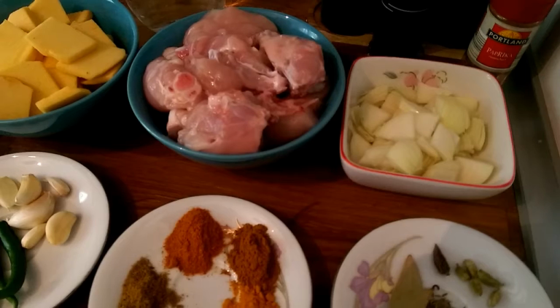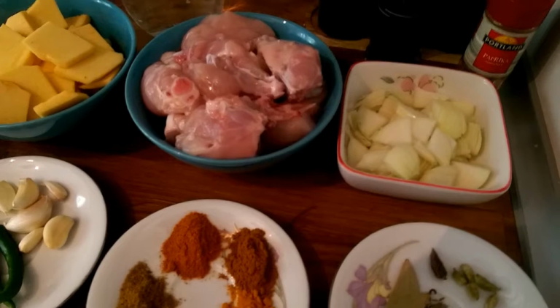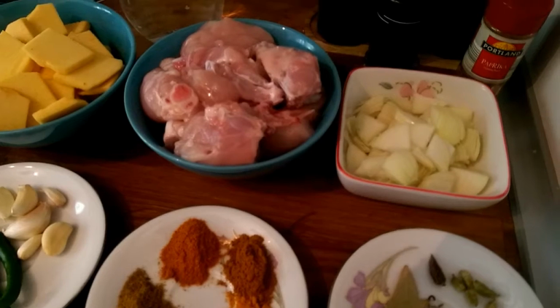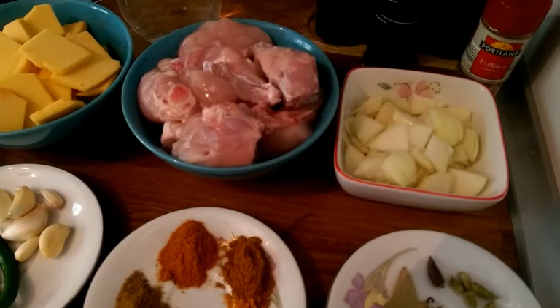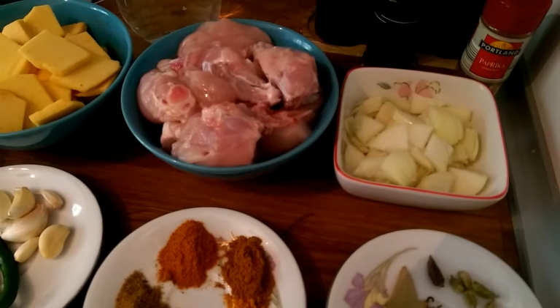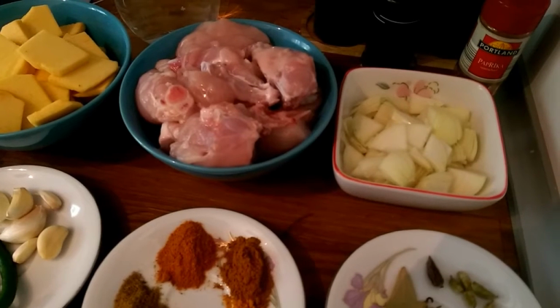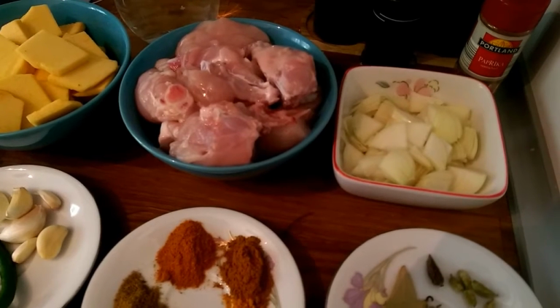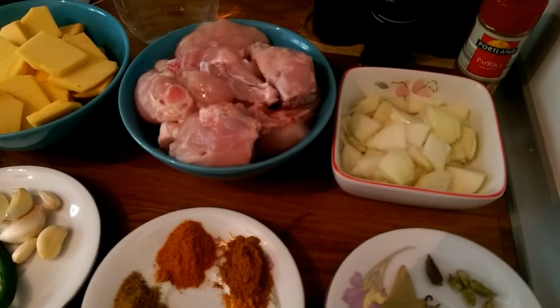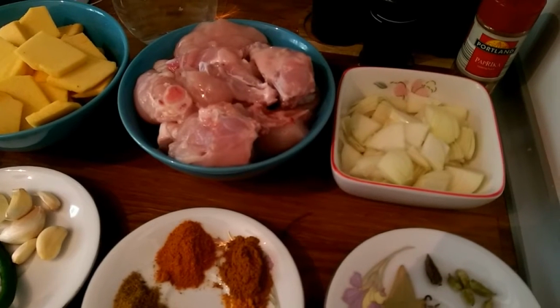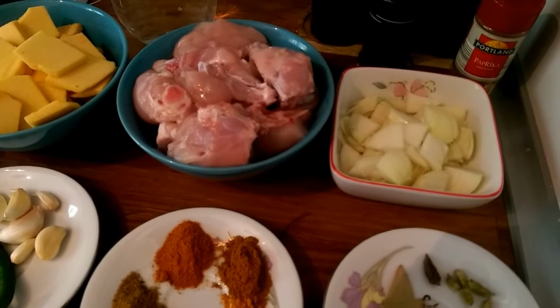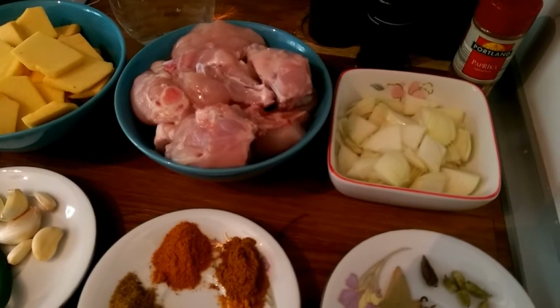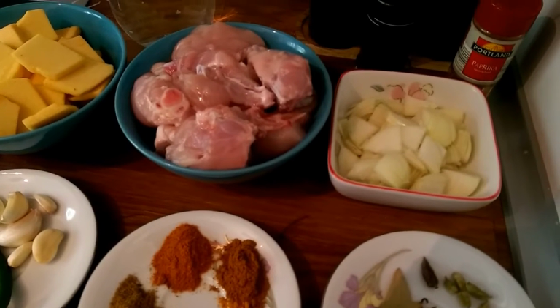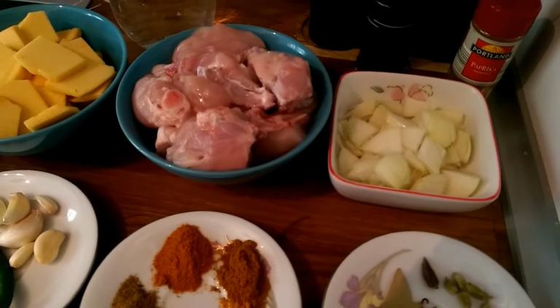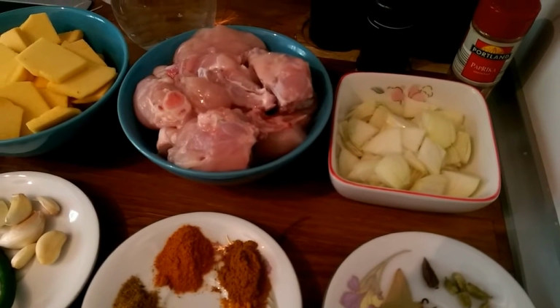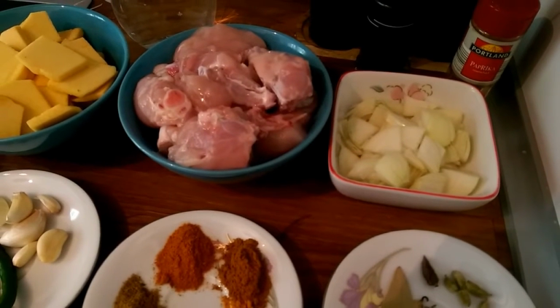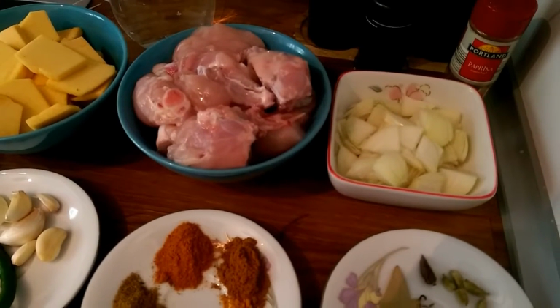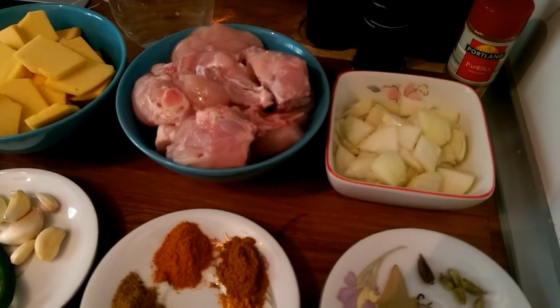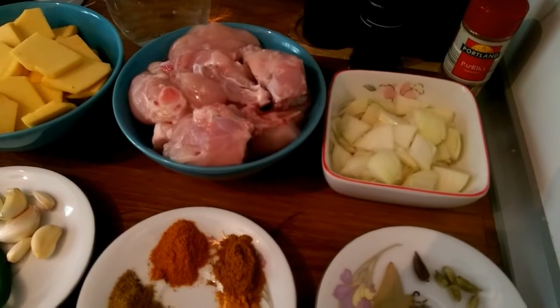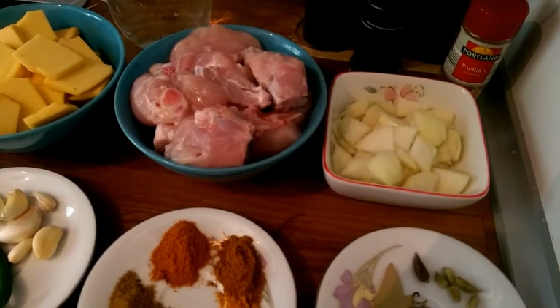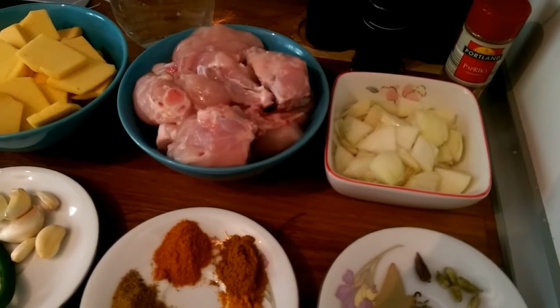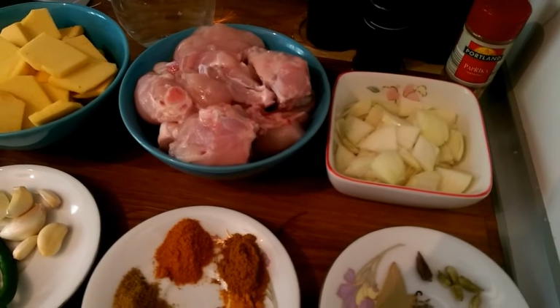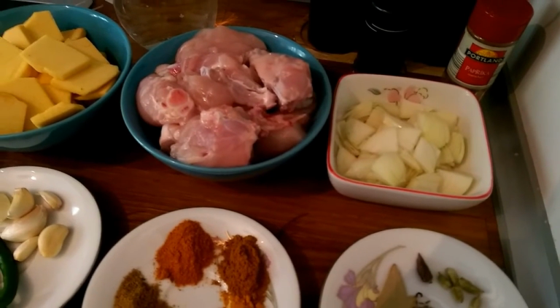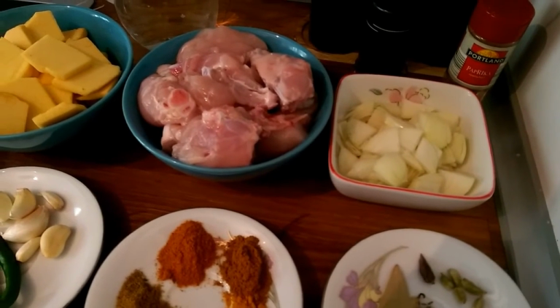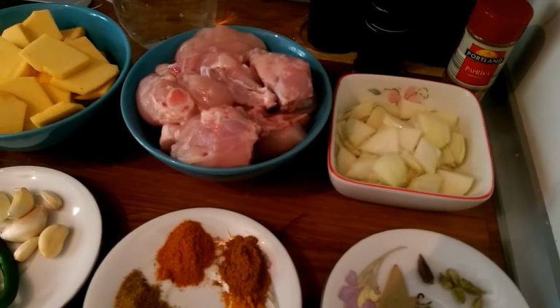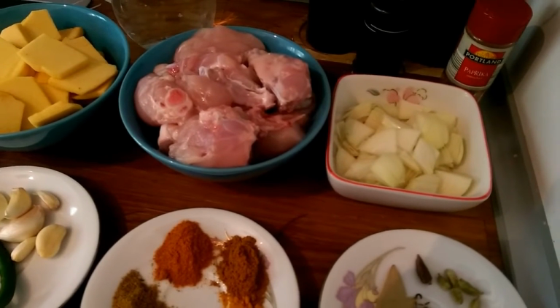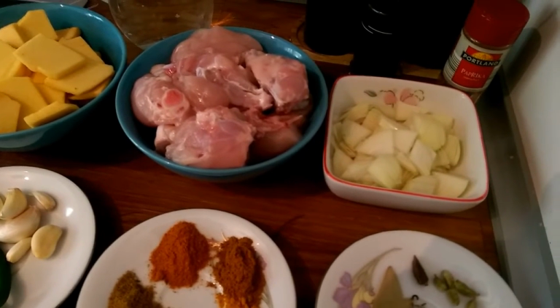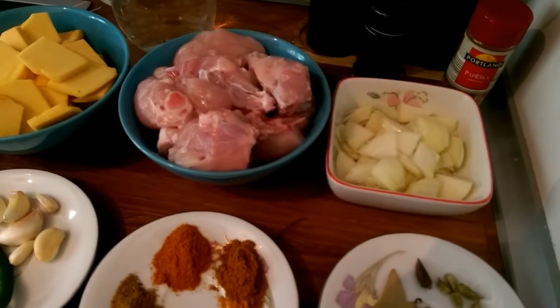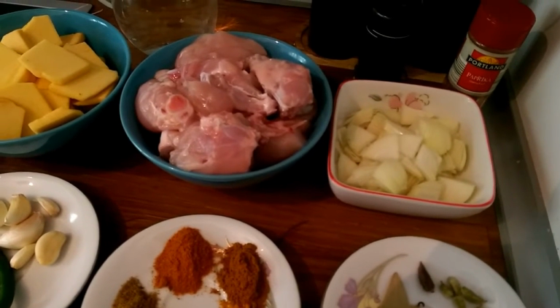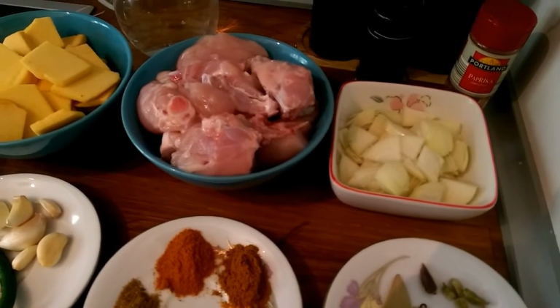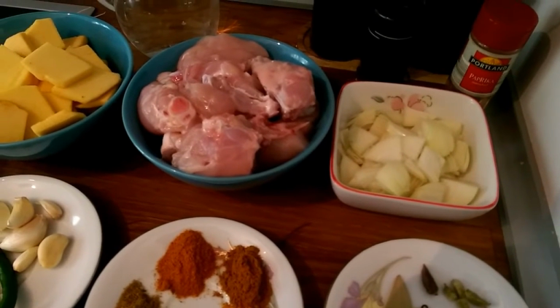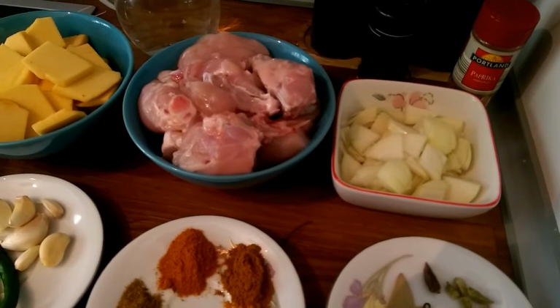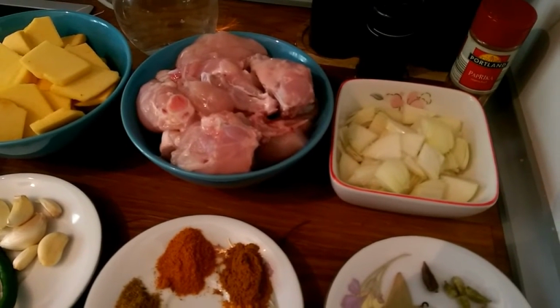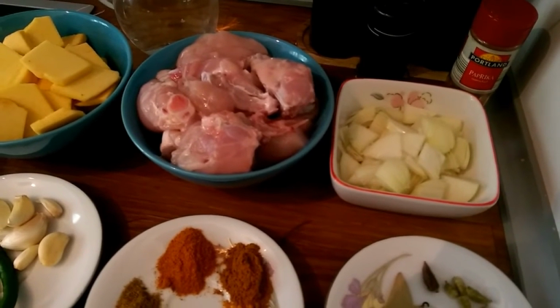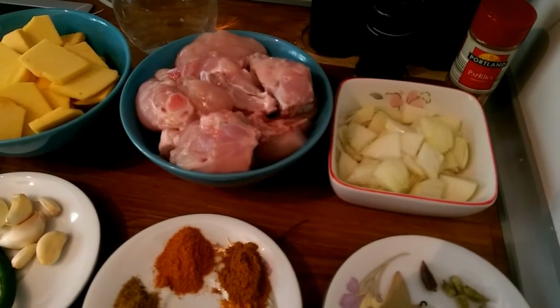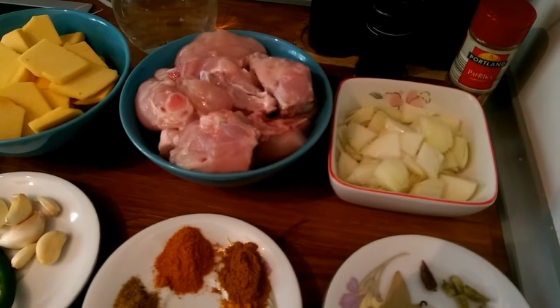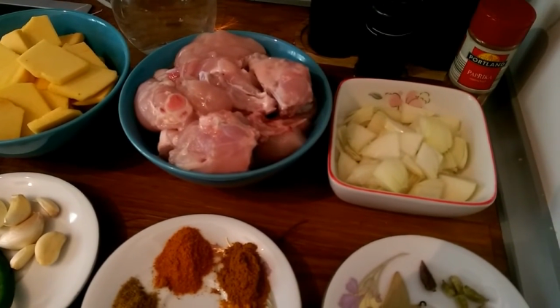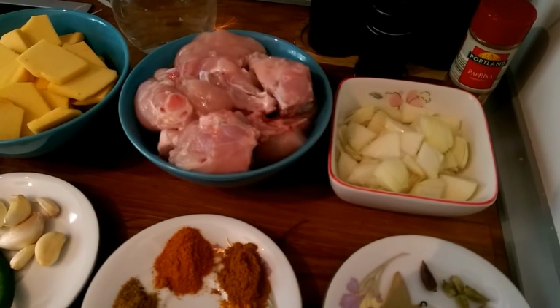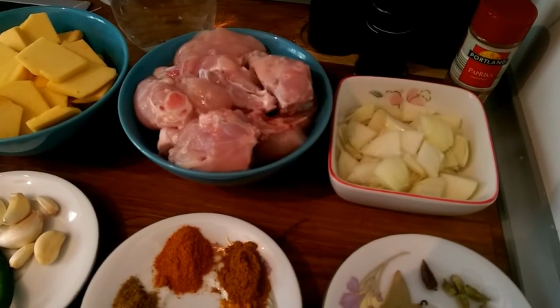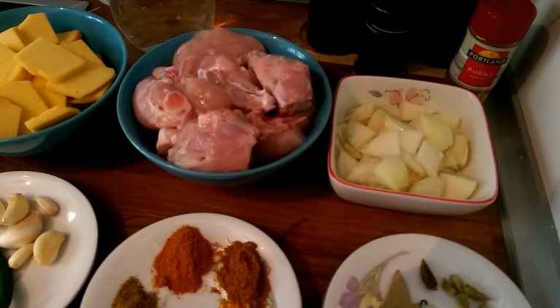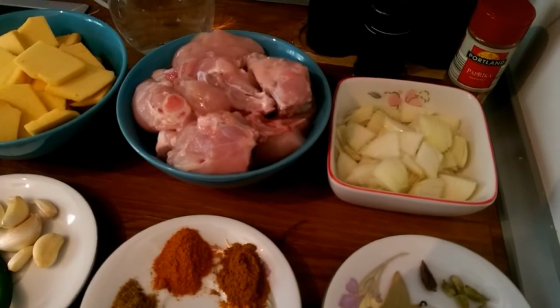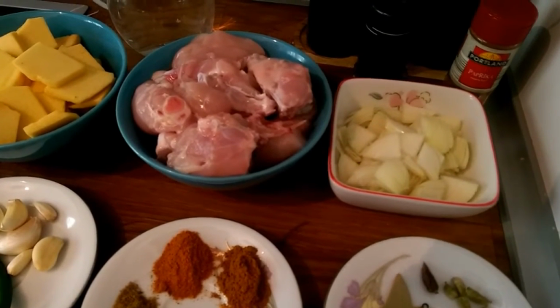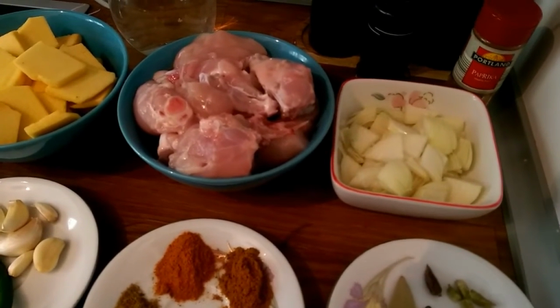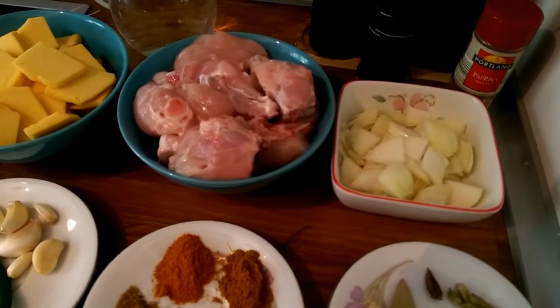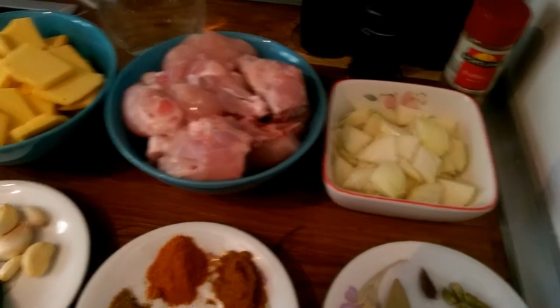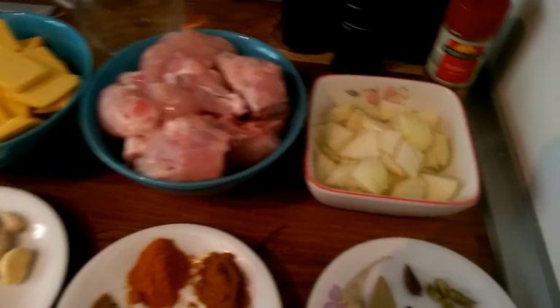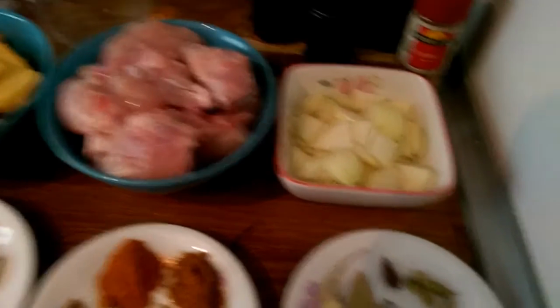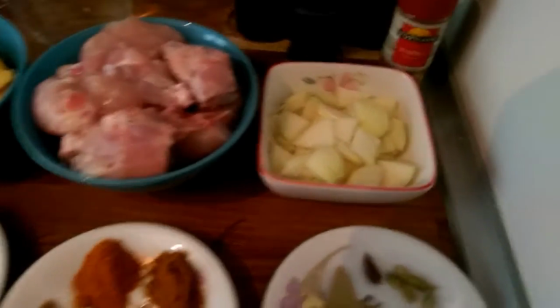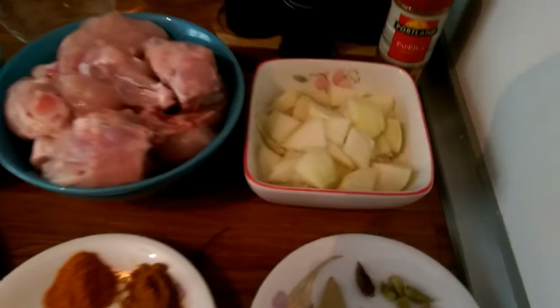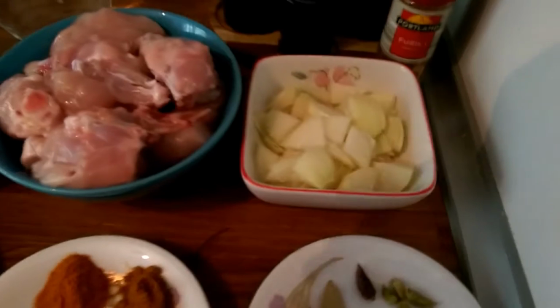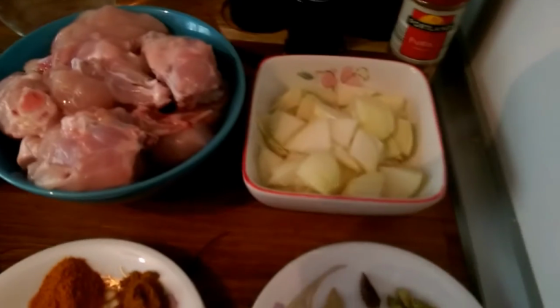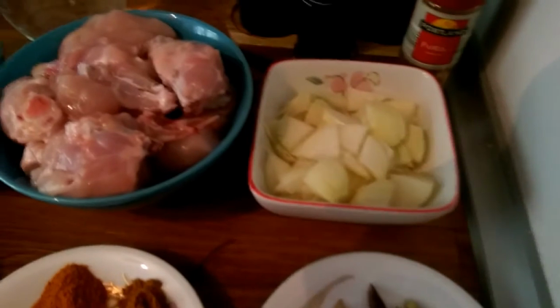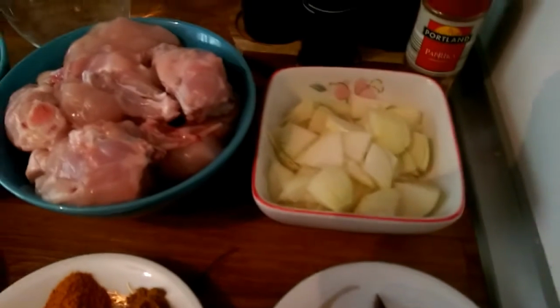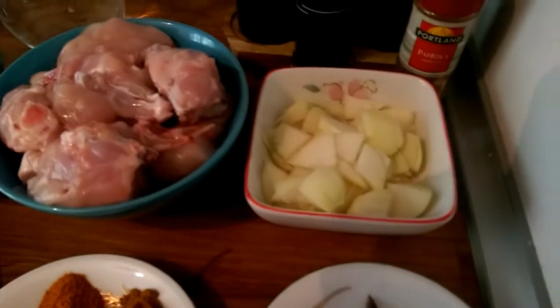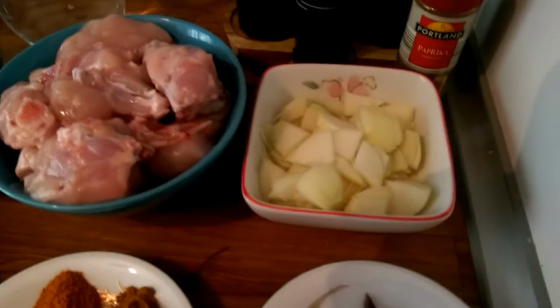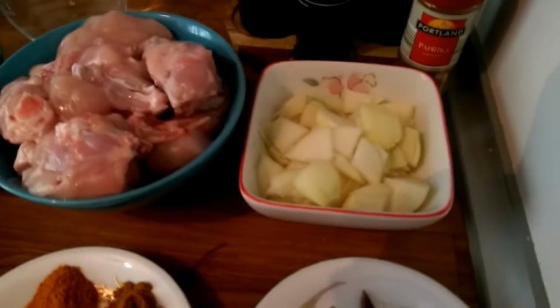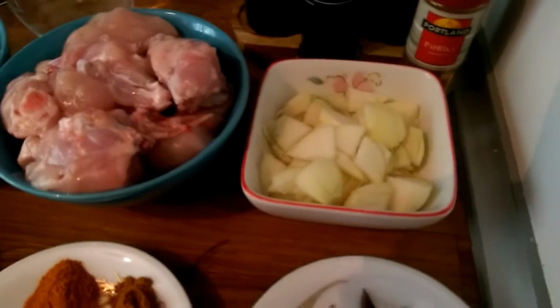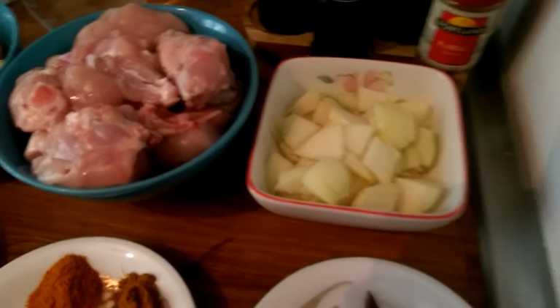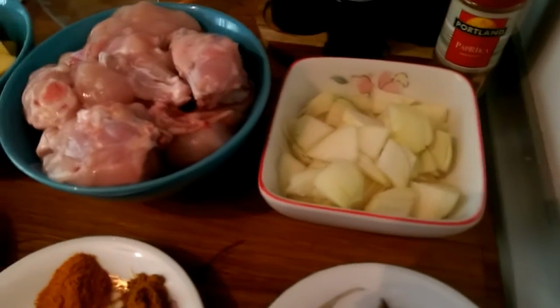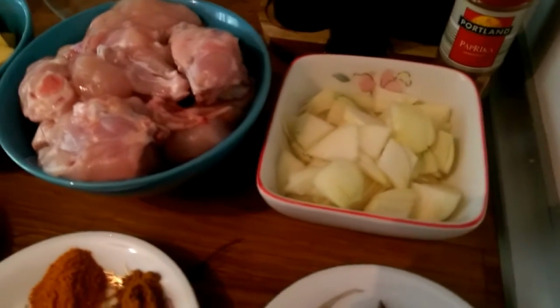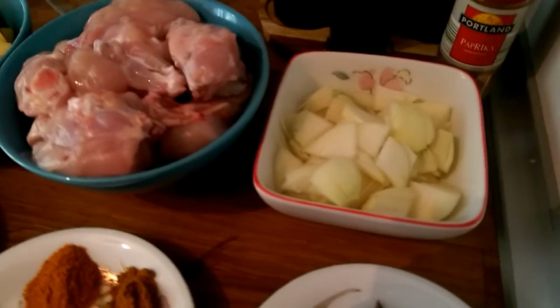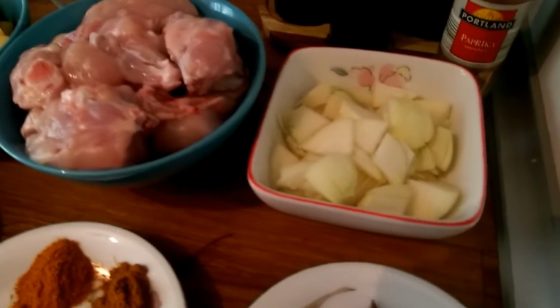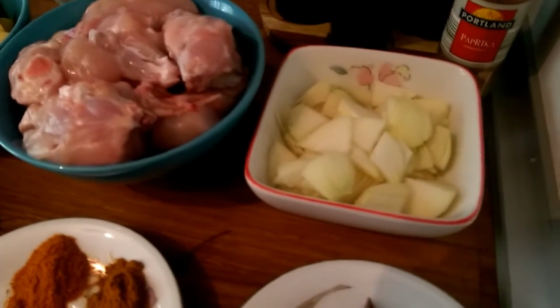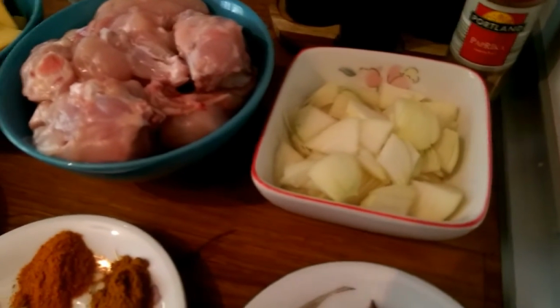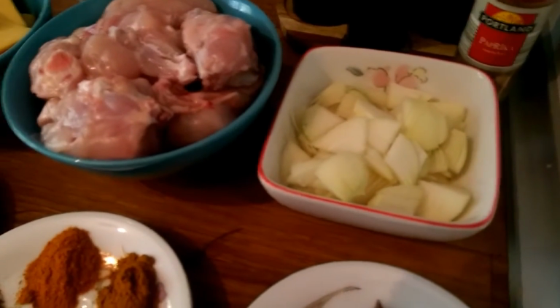Hello viewers, welcome. Today I am eating medium size chicken.